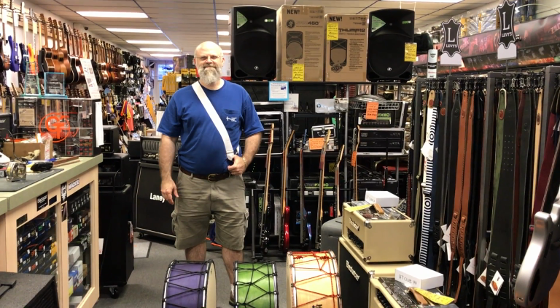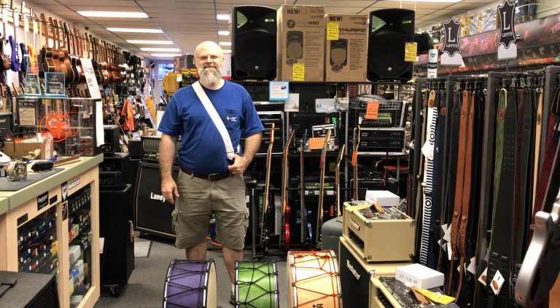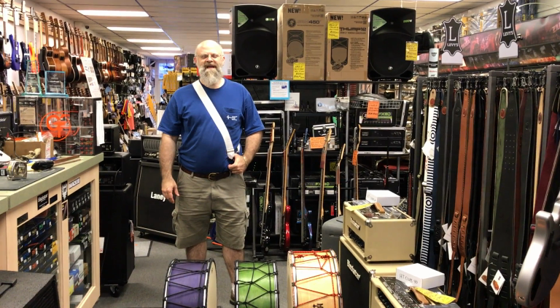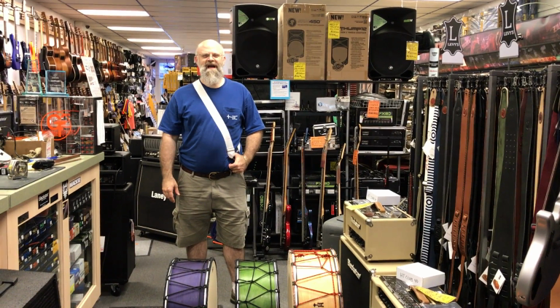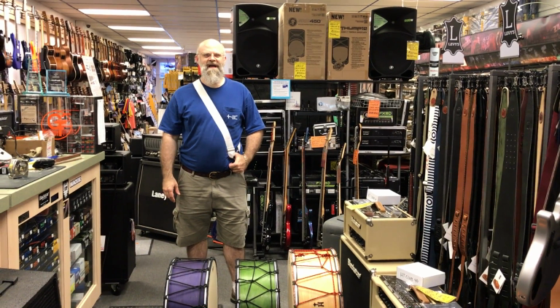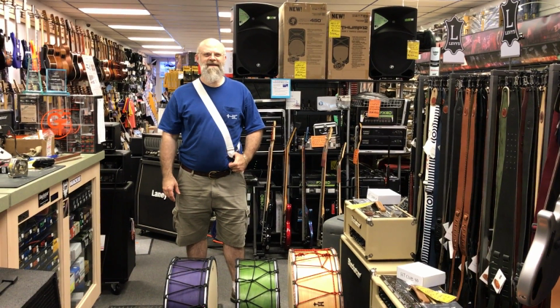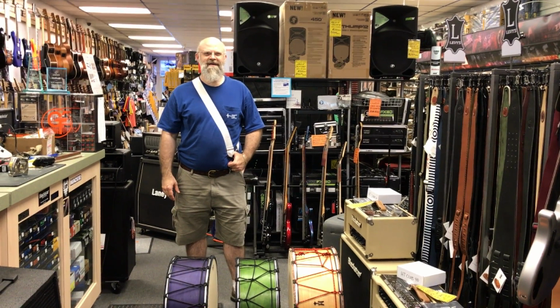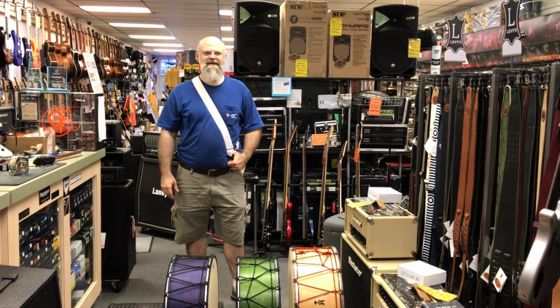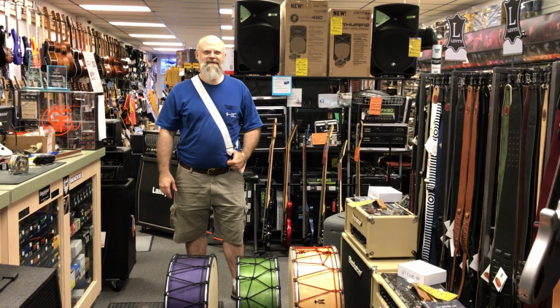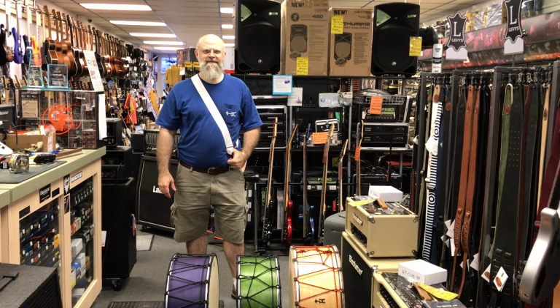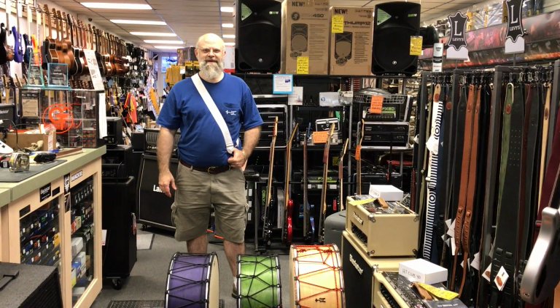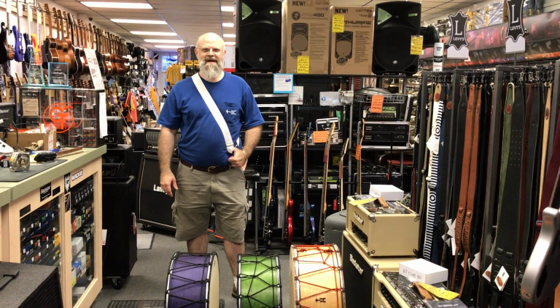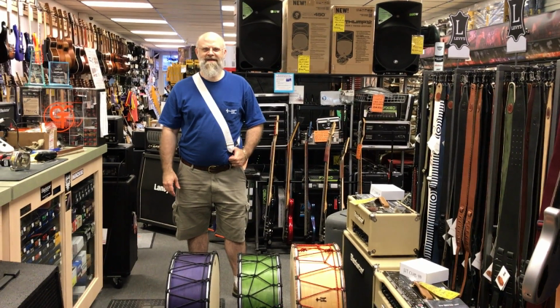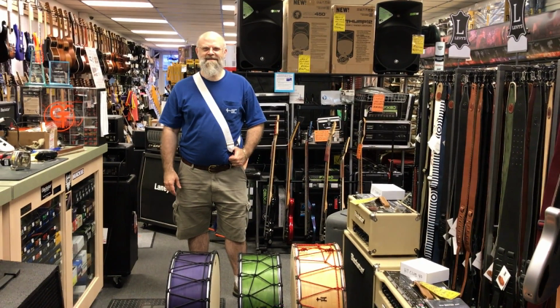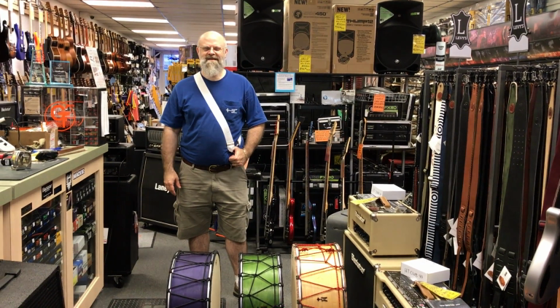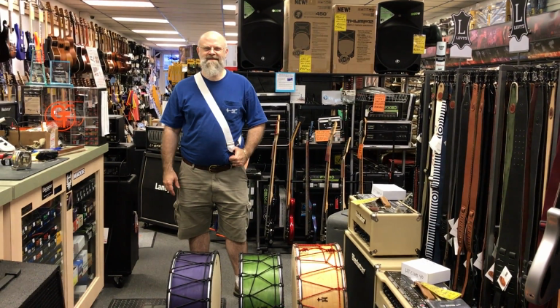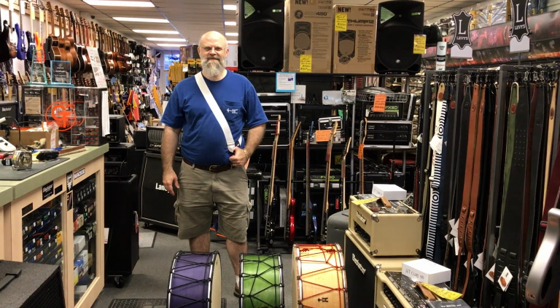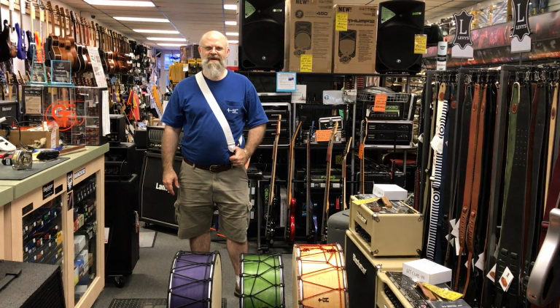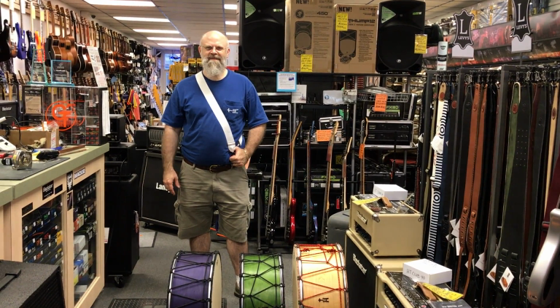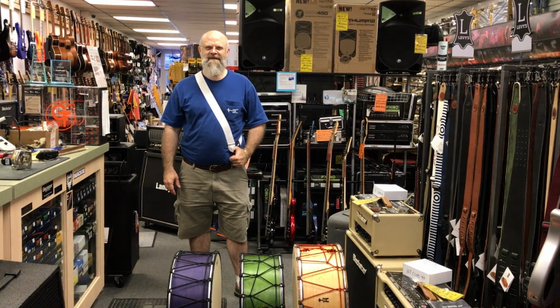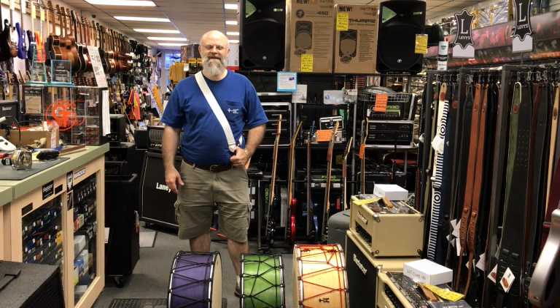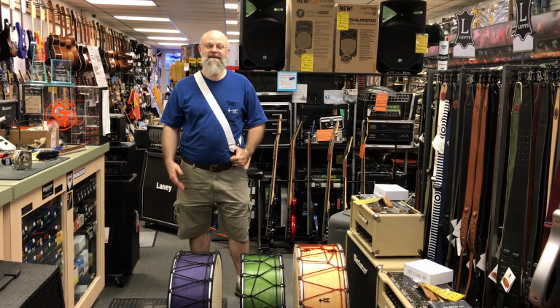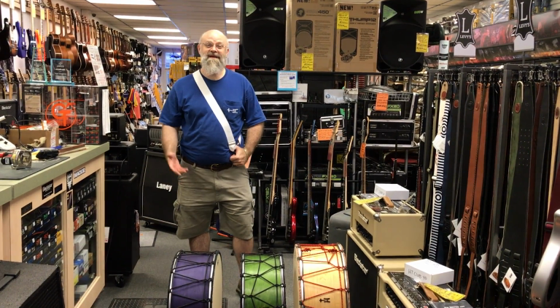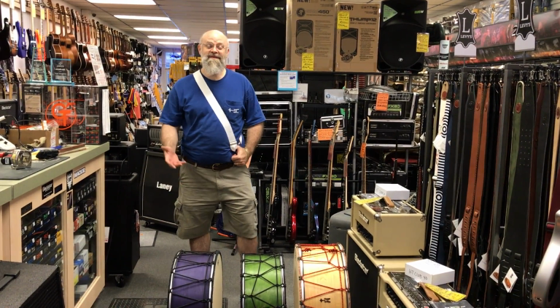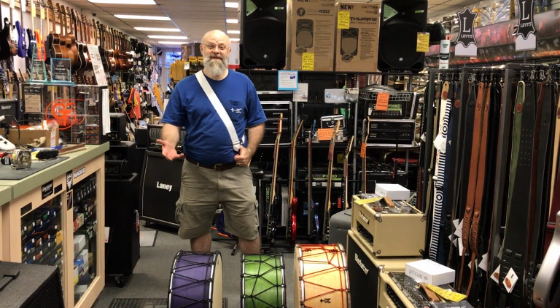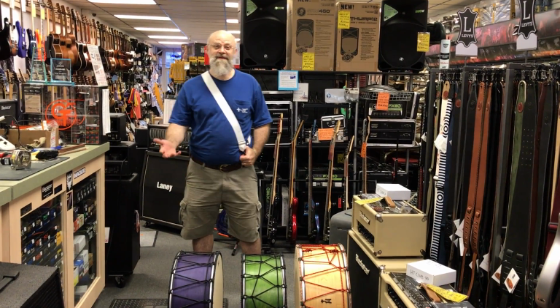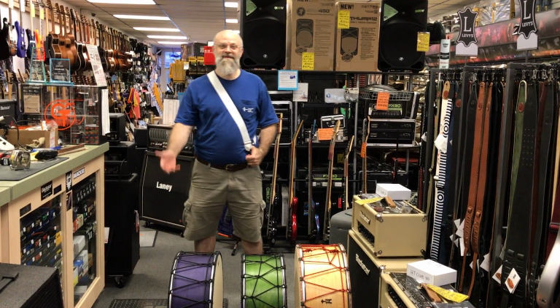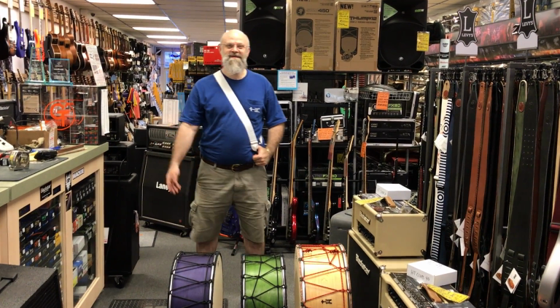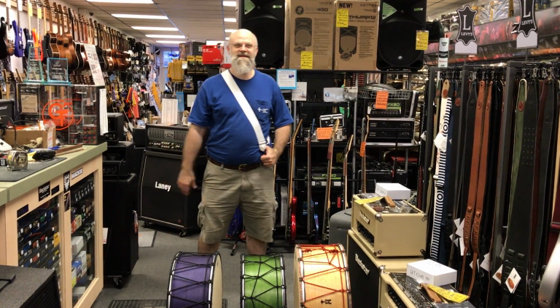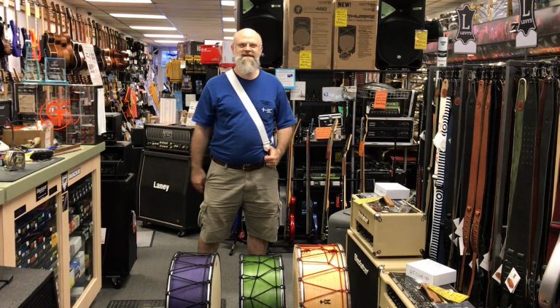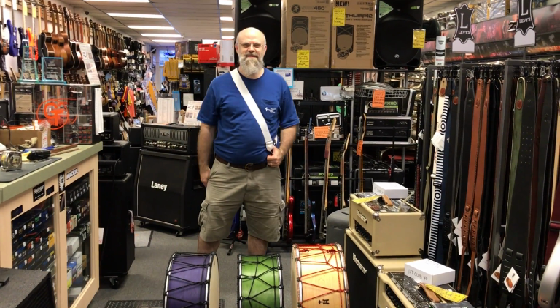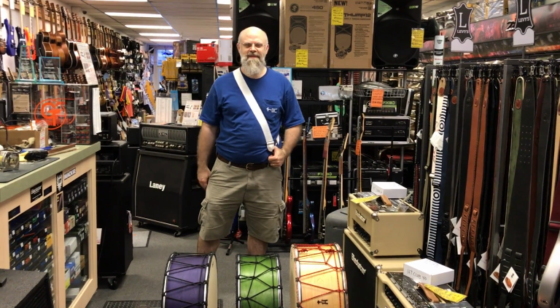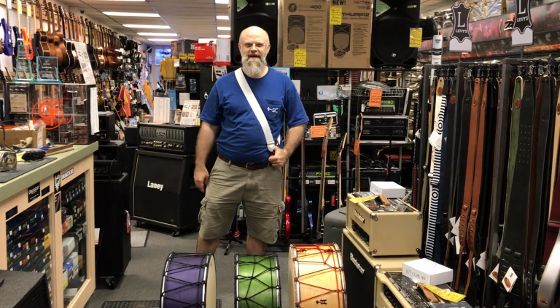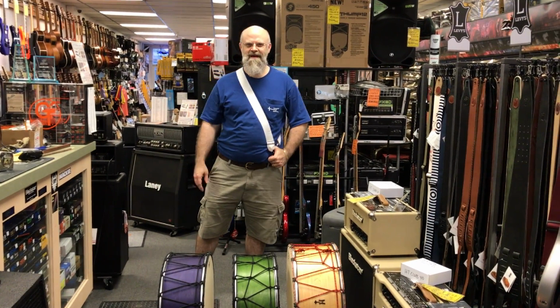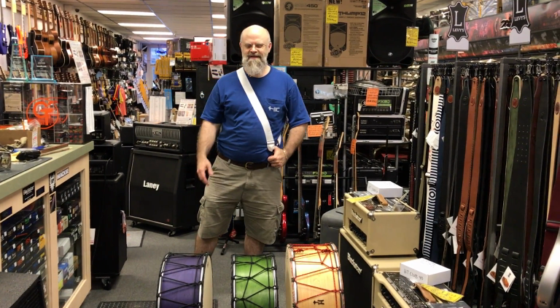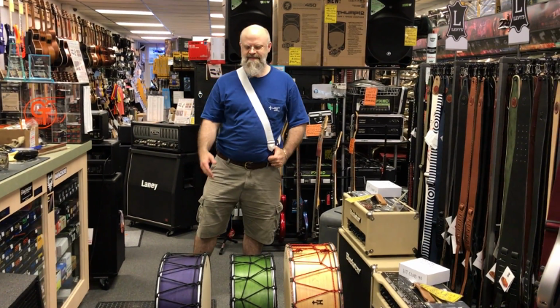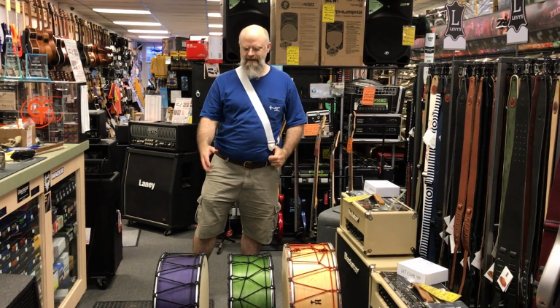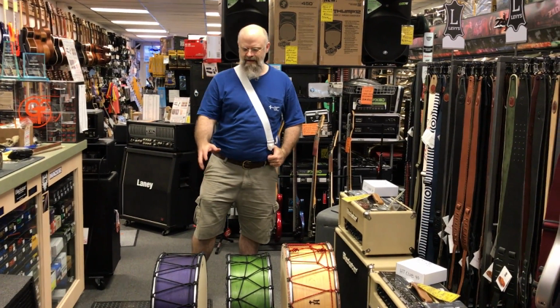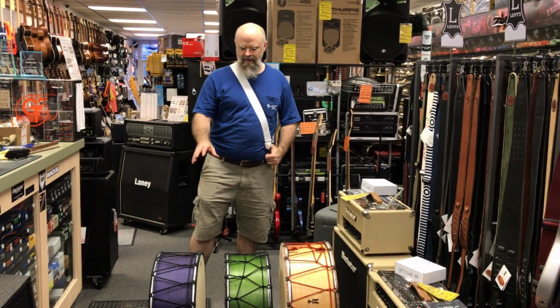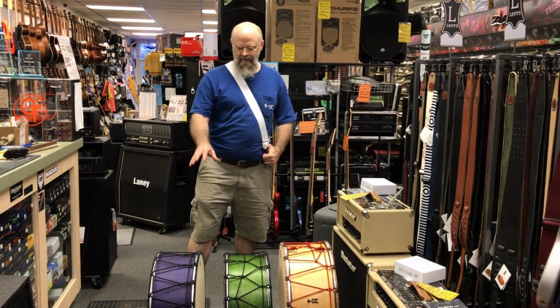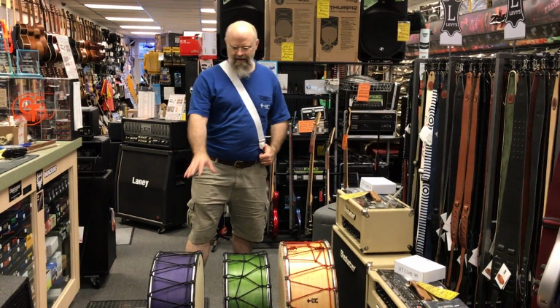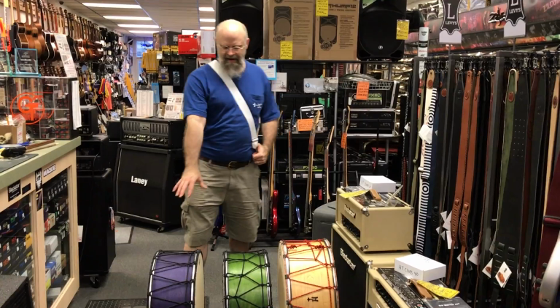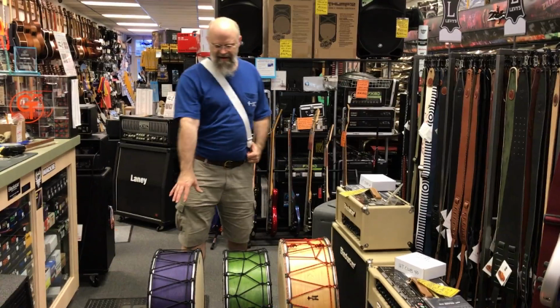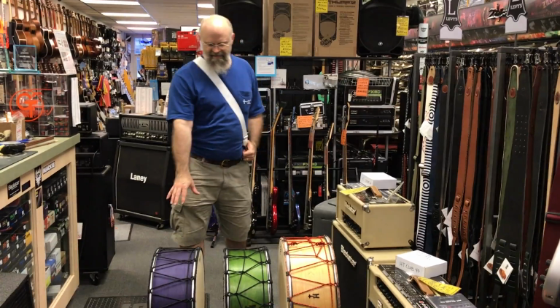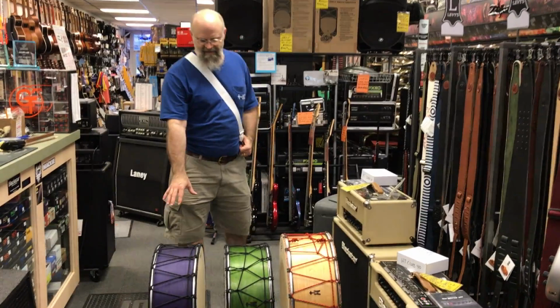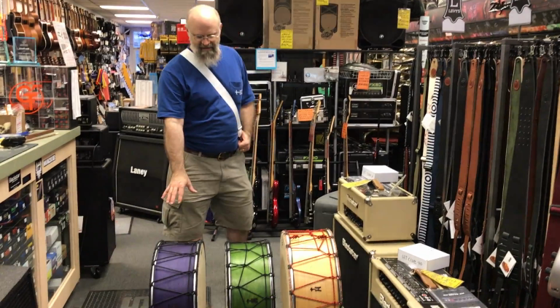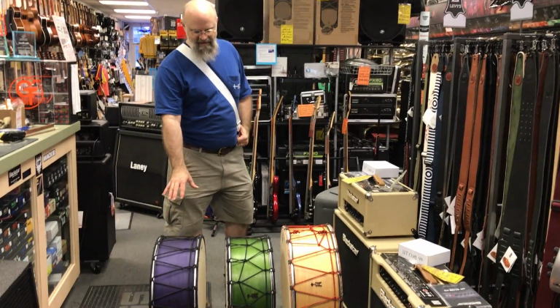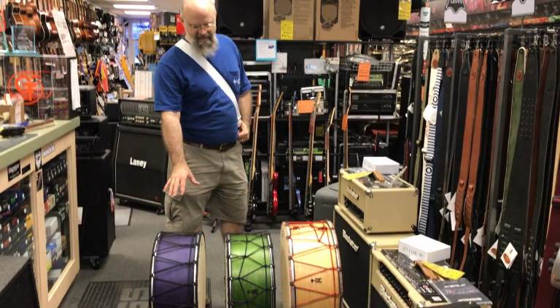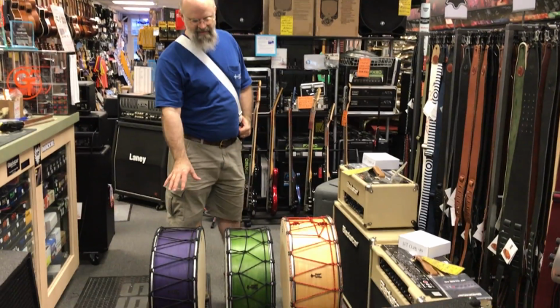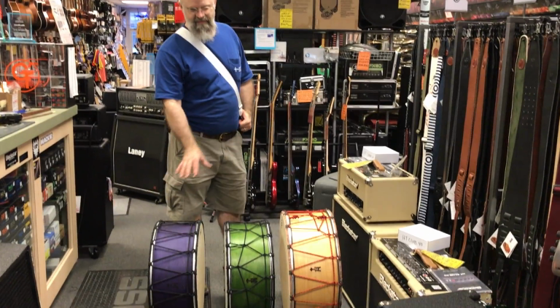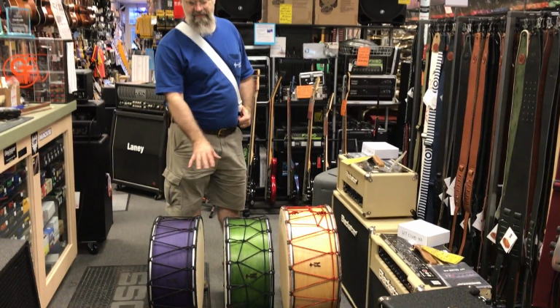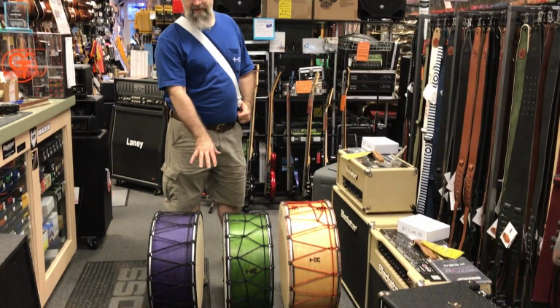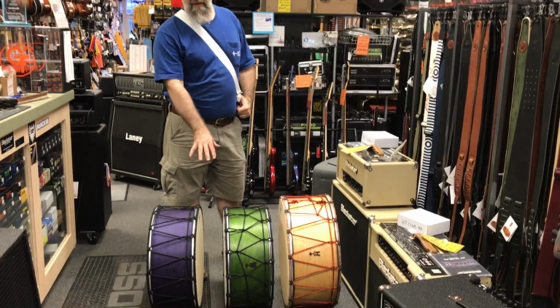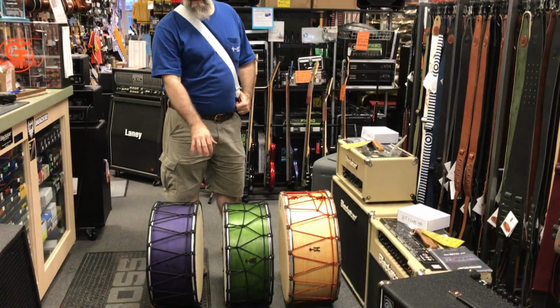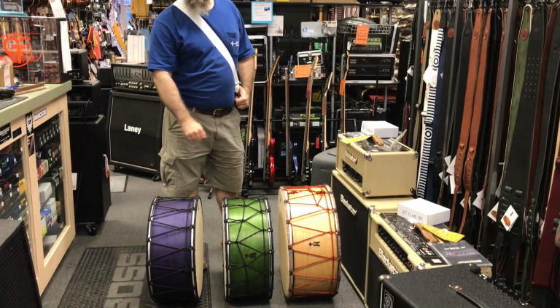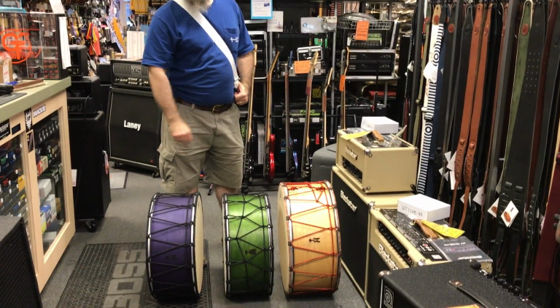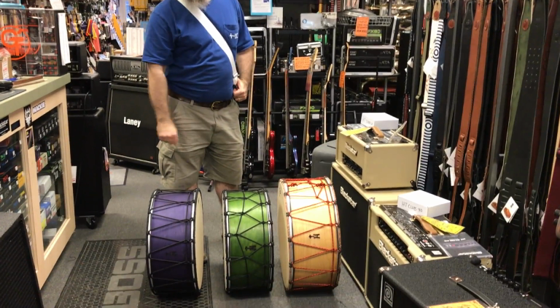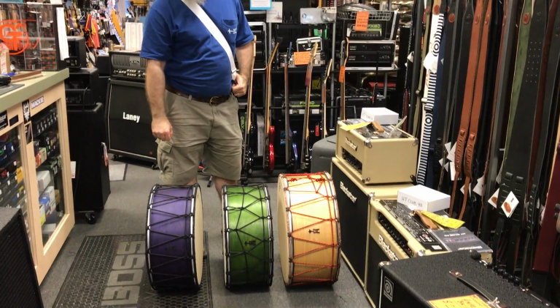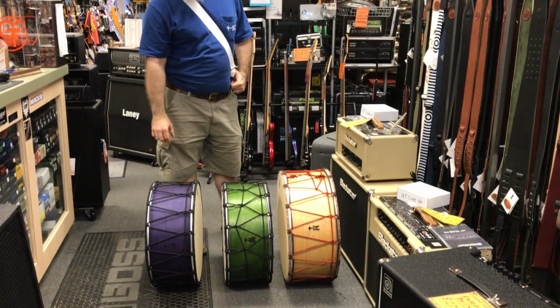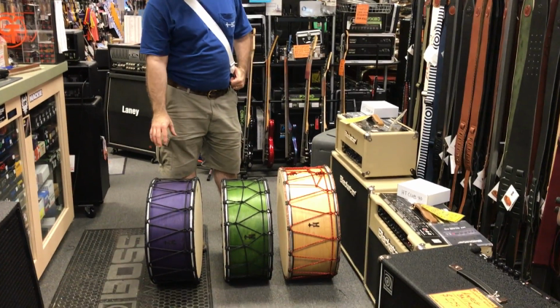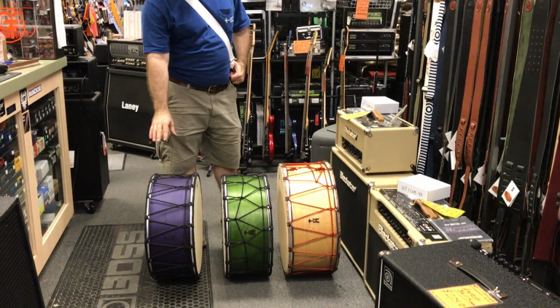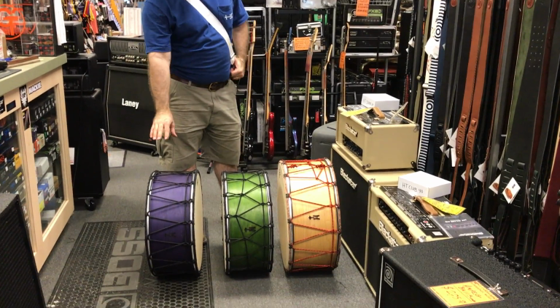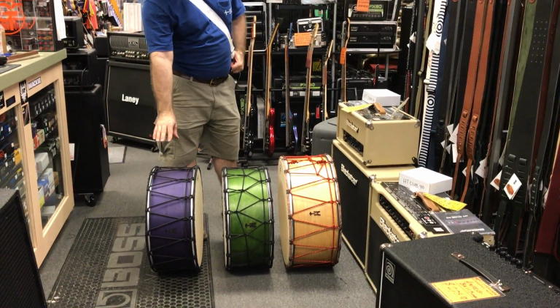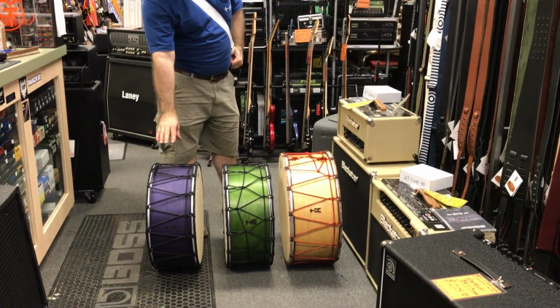Hi, Derek with Treehouse Custom Drums here. Thanks for your interest in these tapons. What I have here are three tapons.